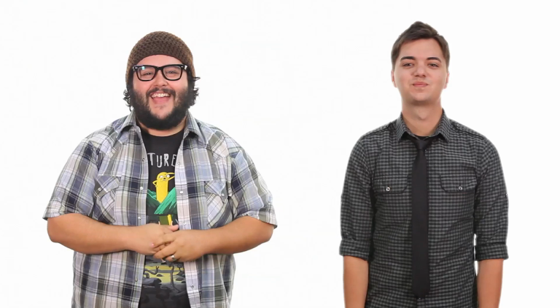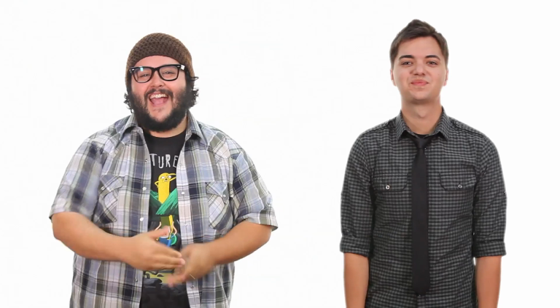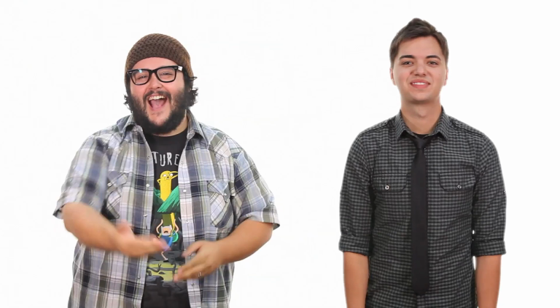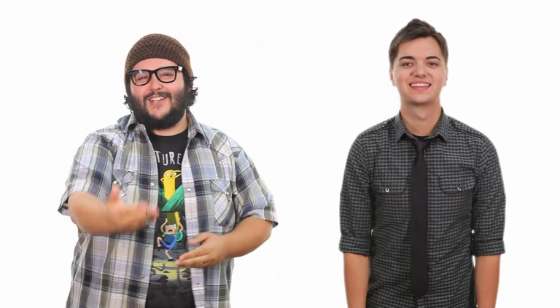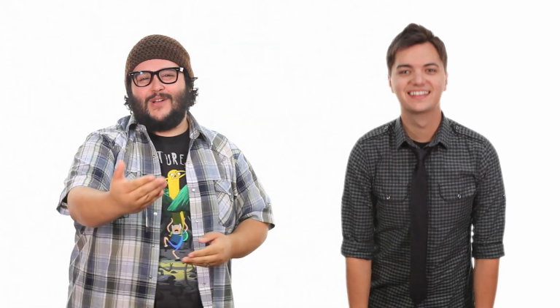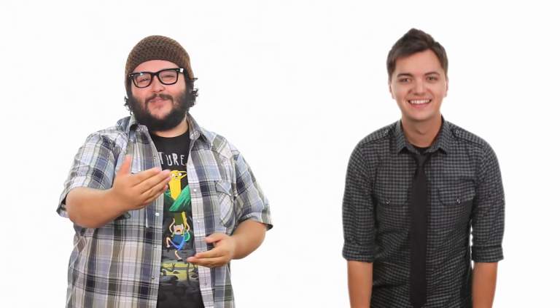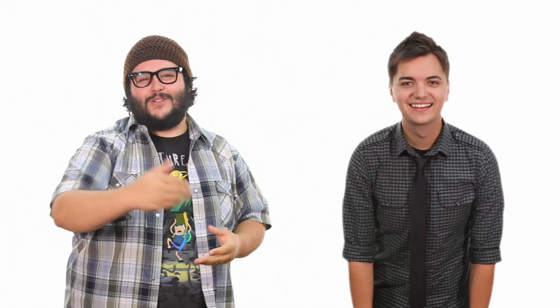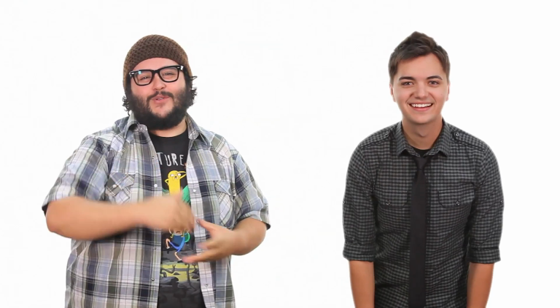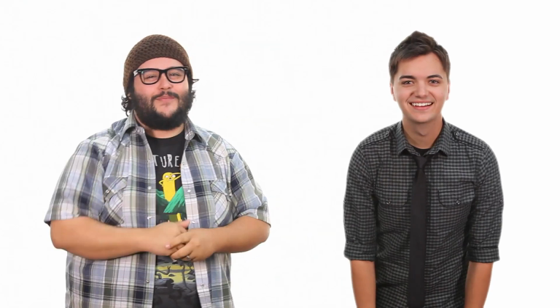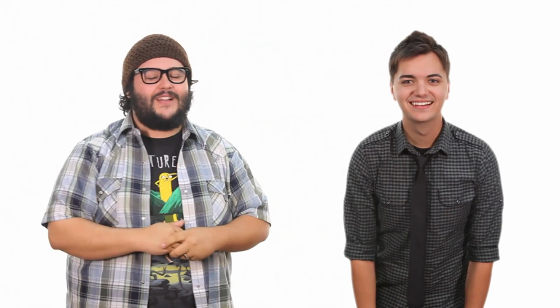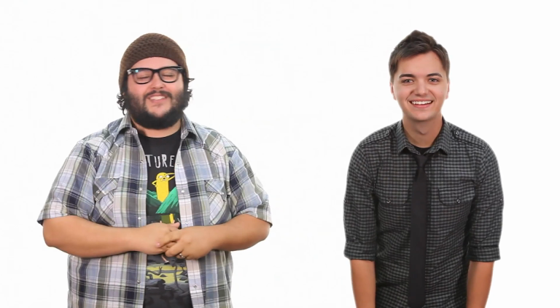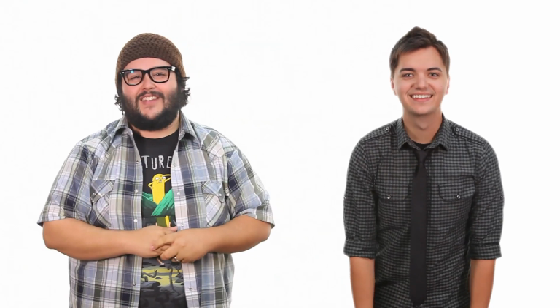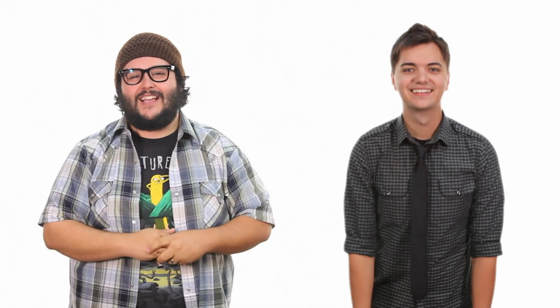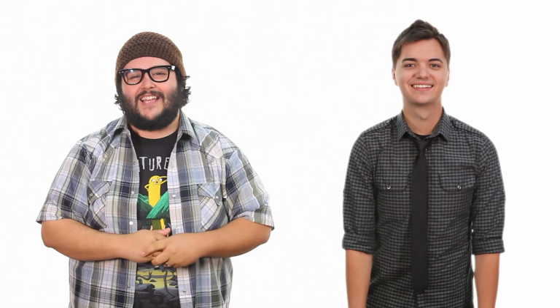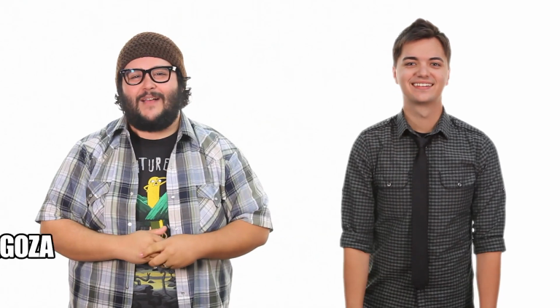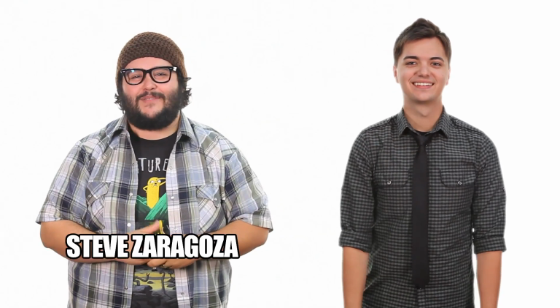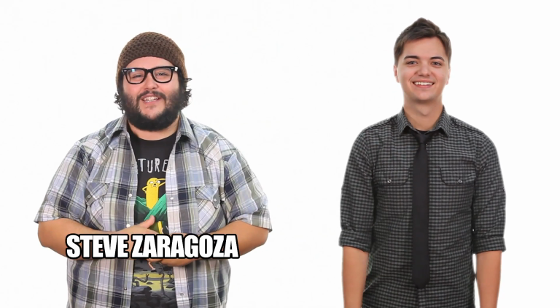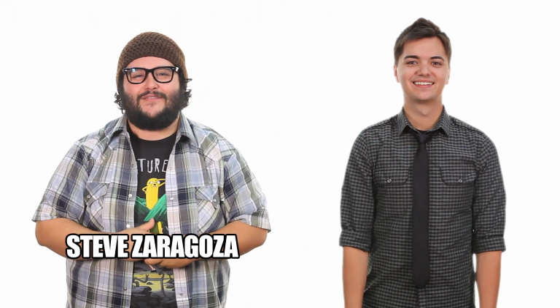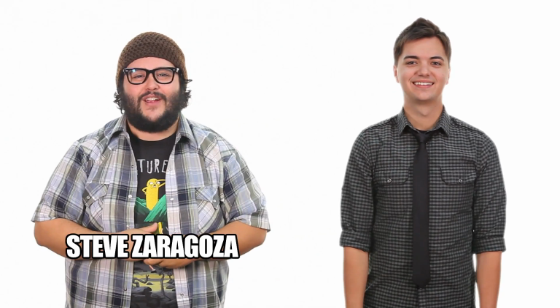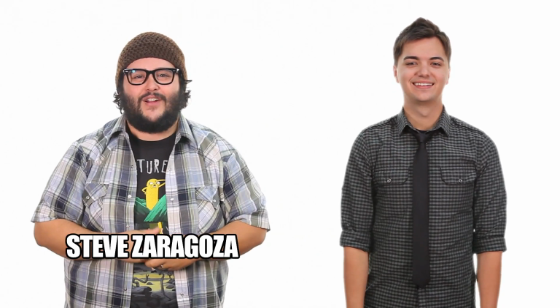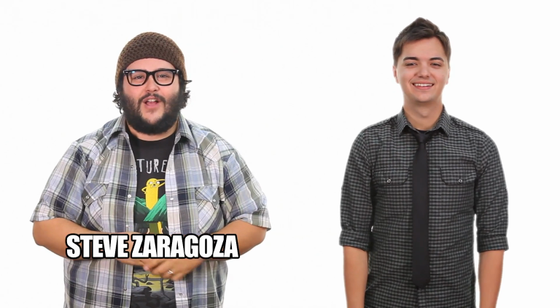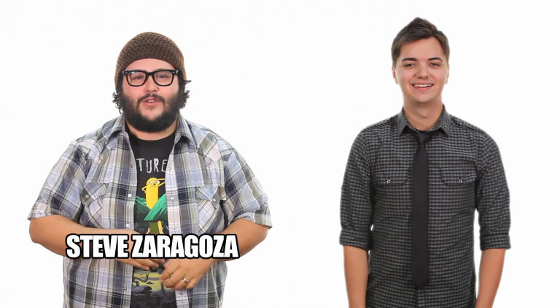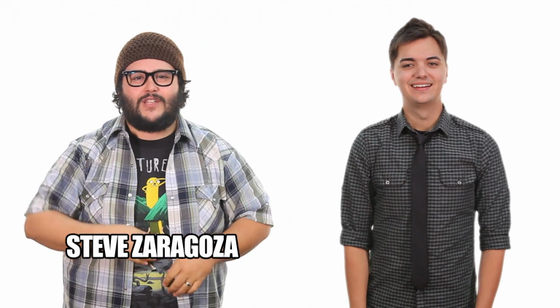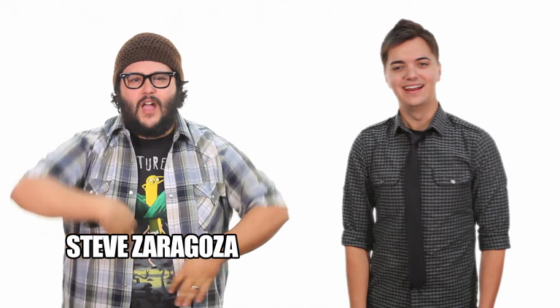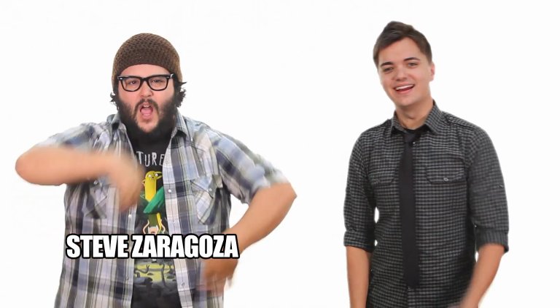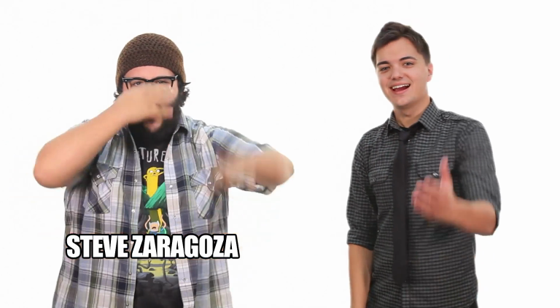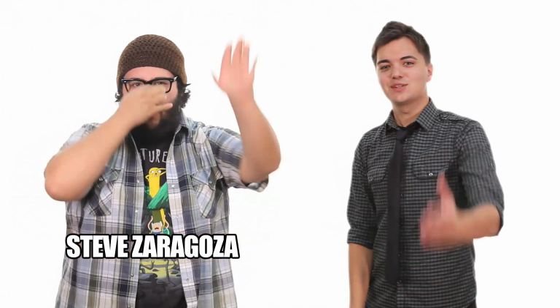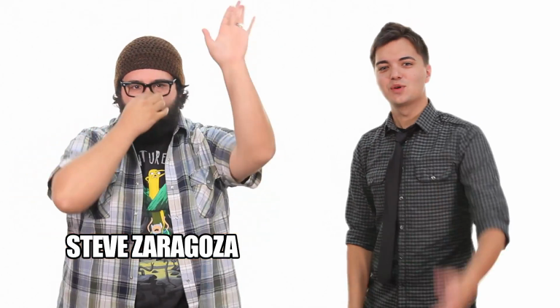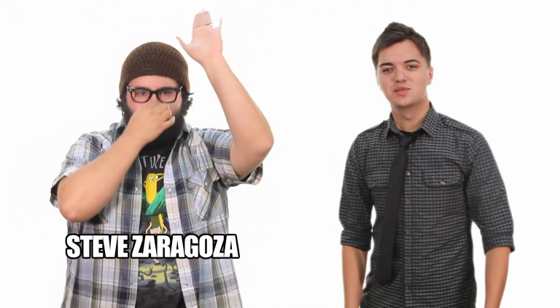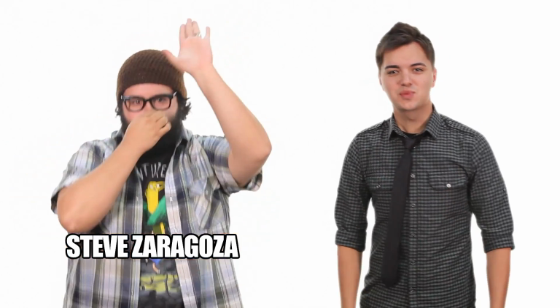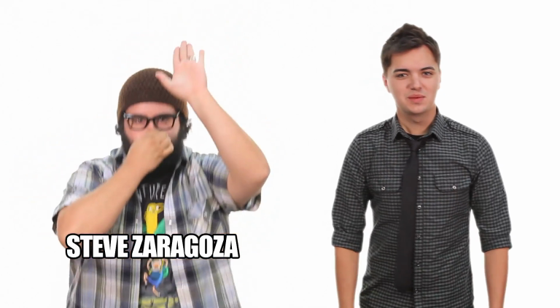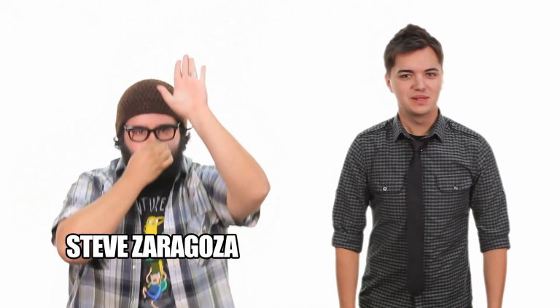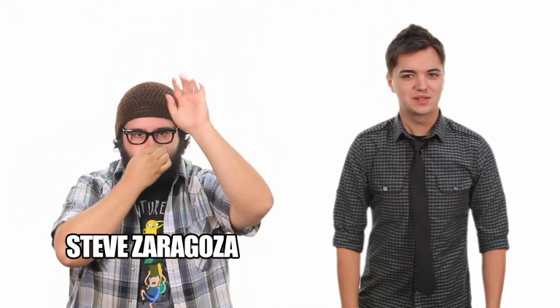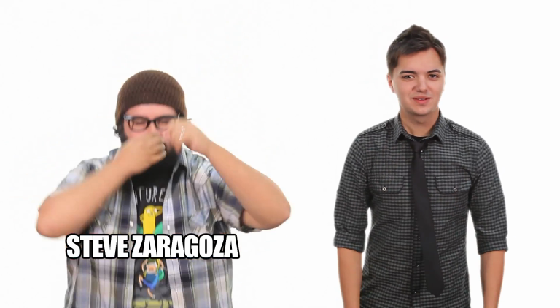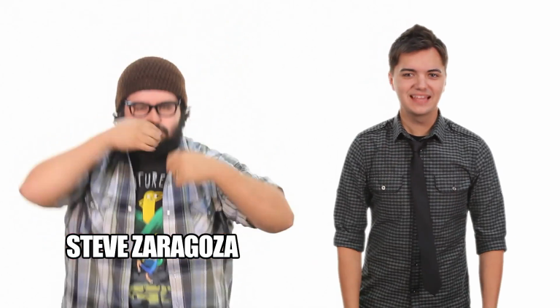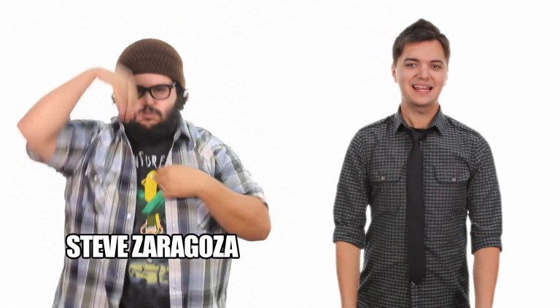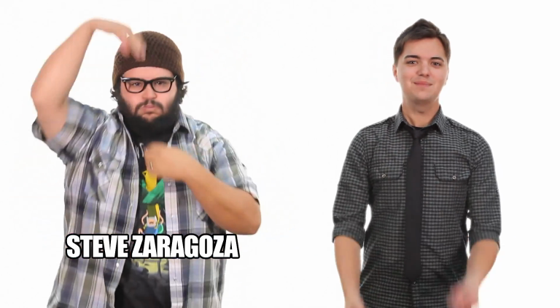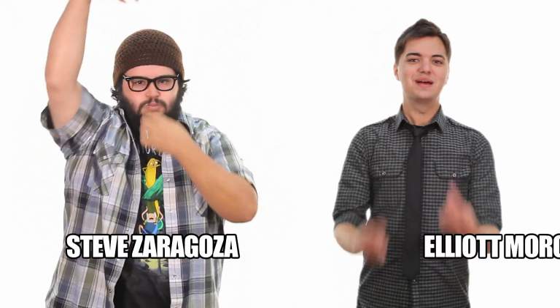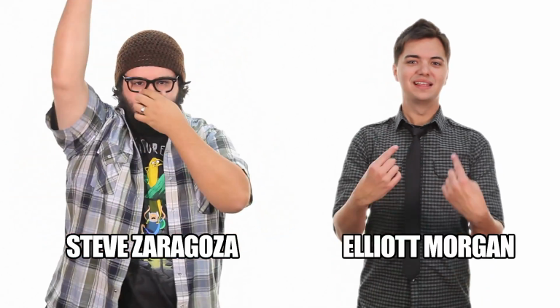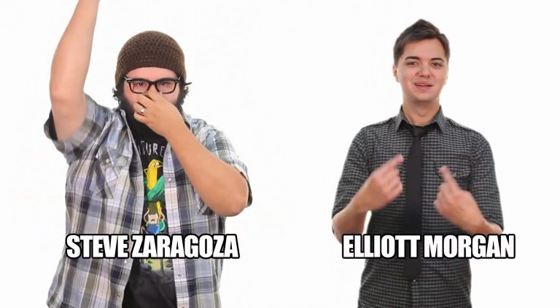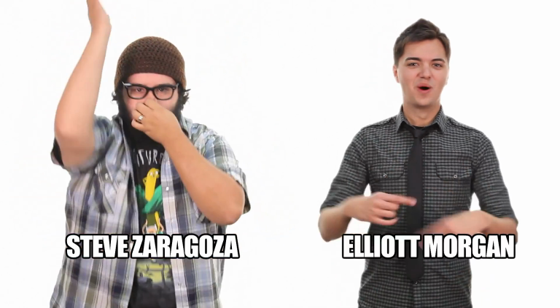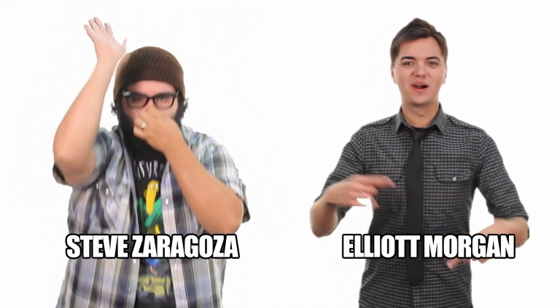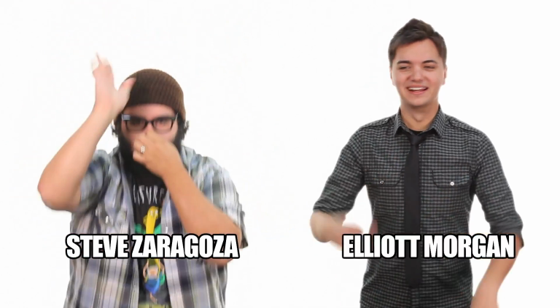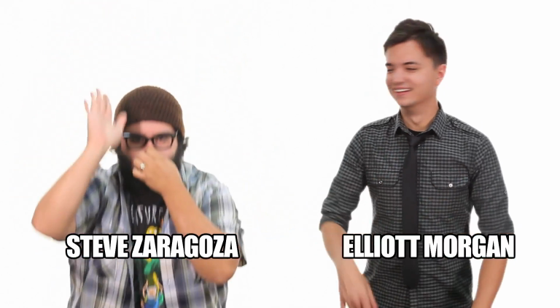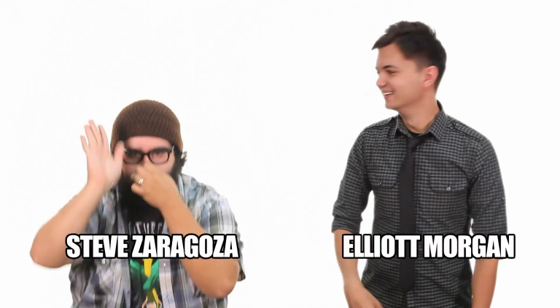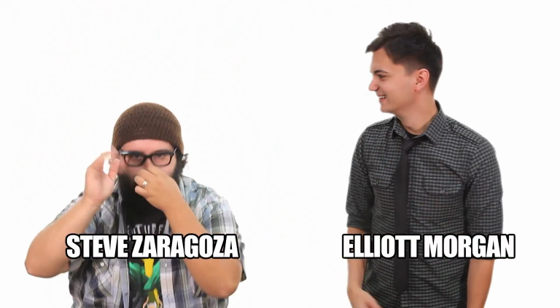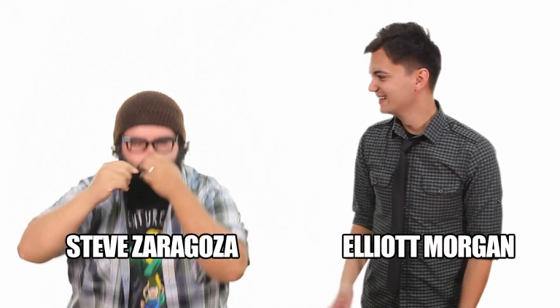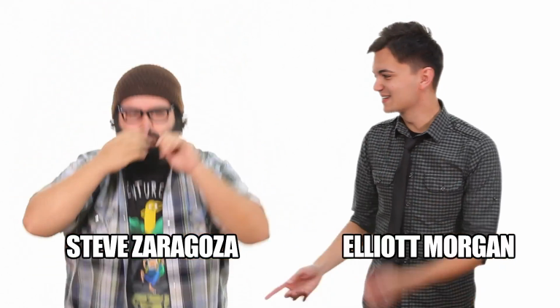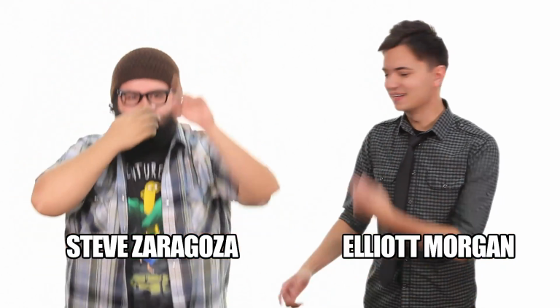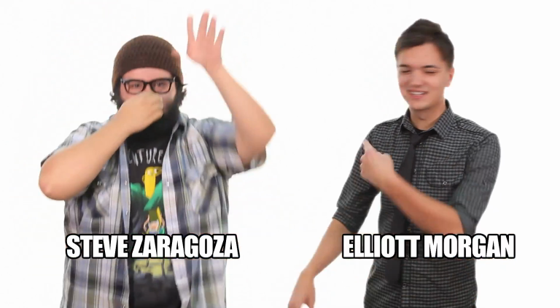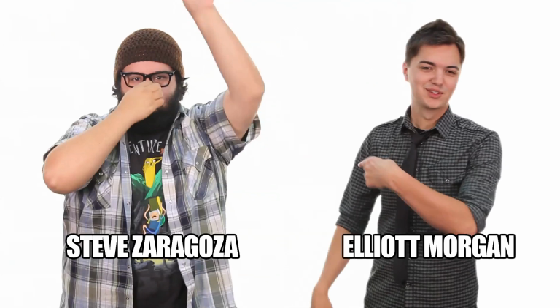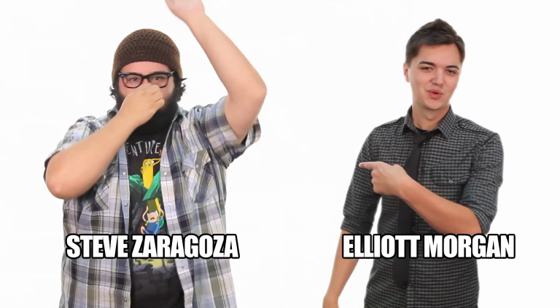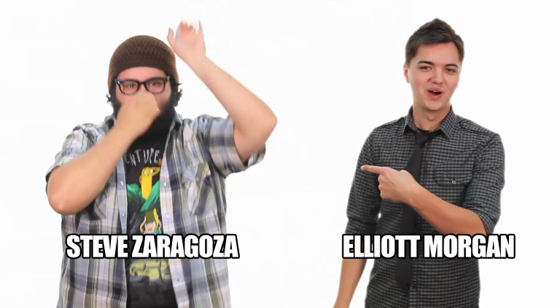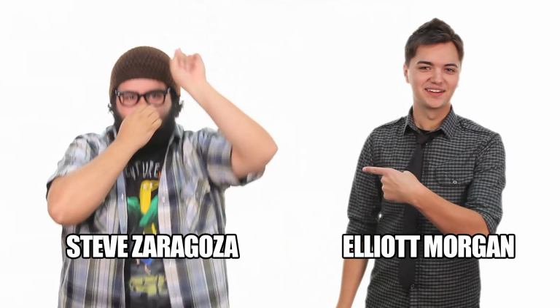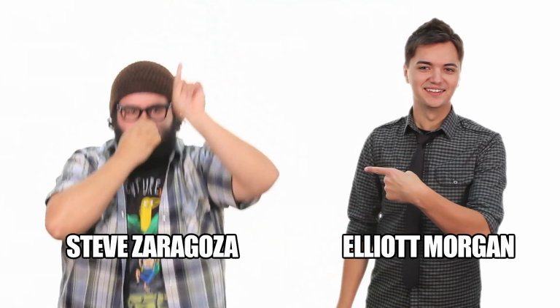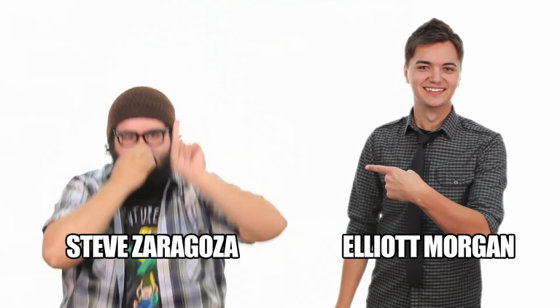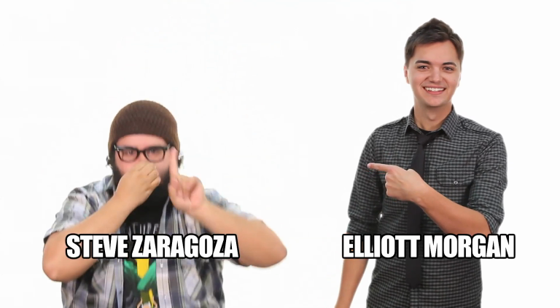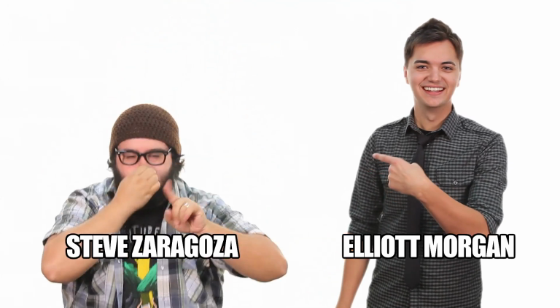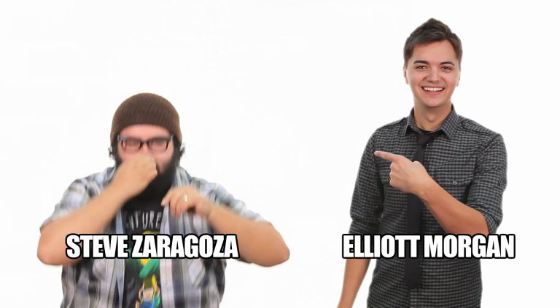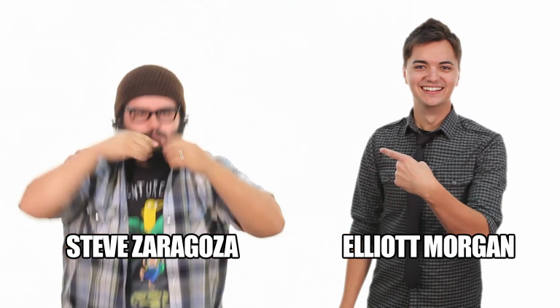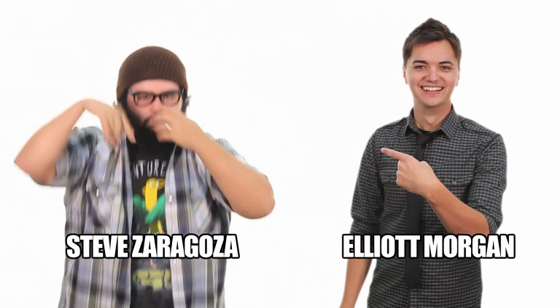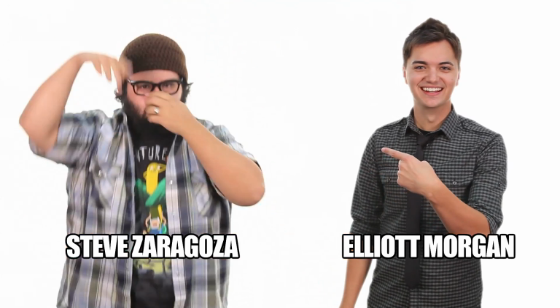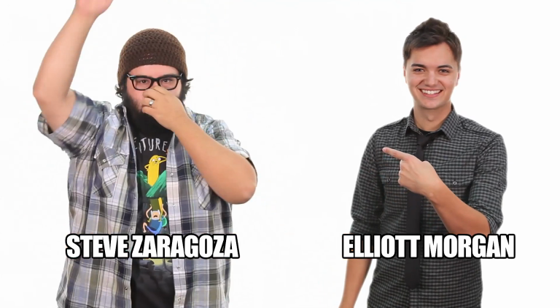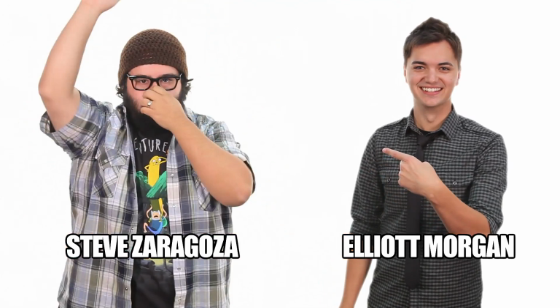Hey guys, welcome to 20 Minutes or Less, I'm Steve Zaragoza. Hey guys, welcome to 20 Minutes or Less, I'm Elliot Morgan. He's underwater. You get it? That's good.